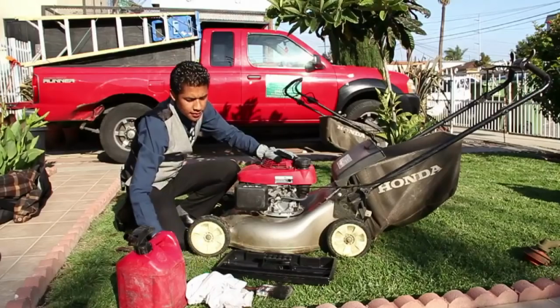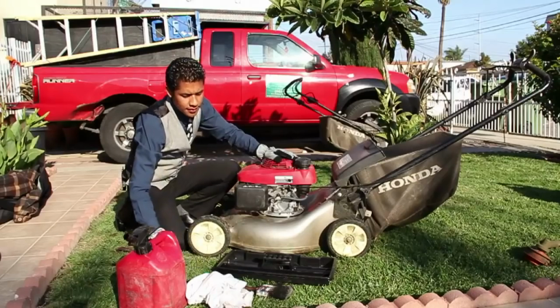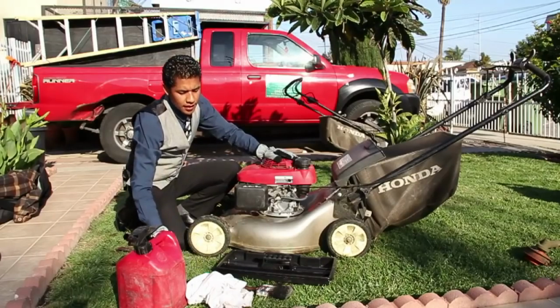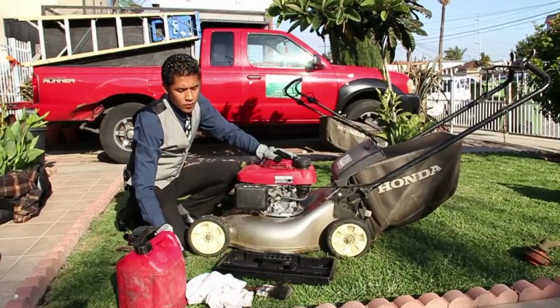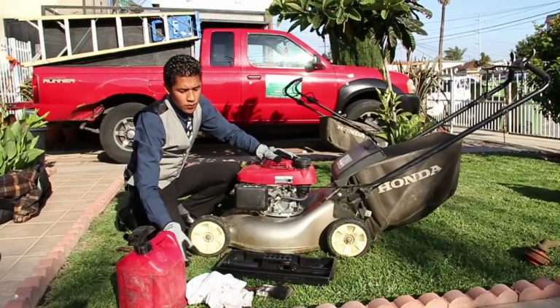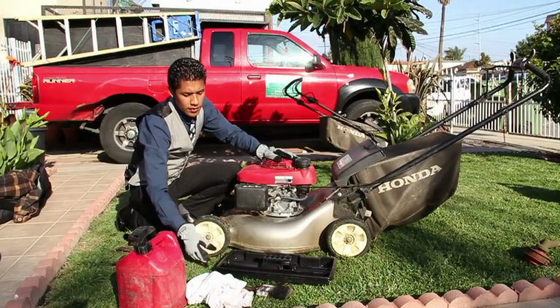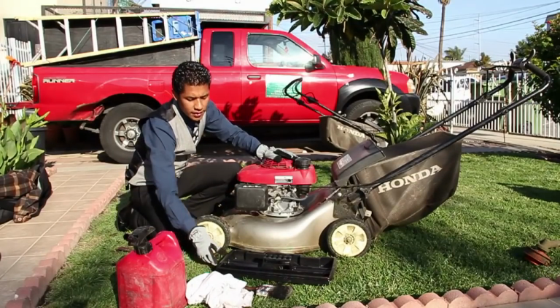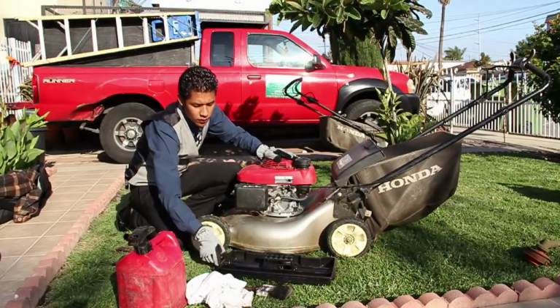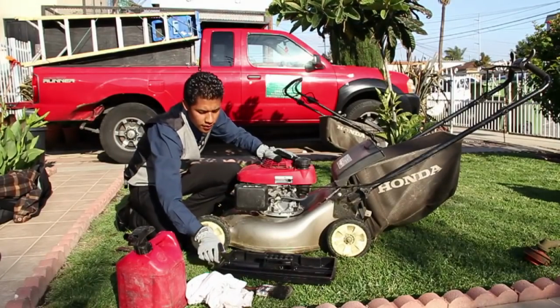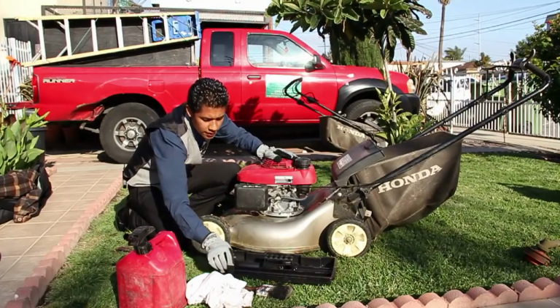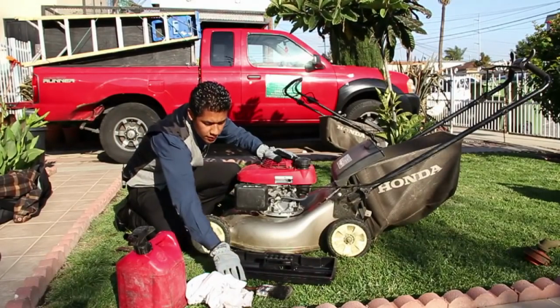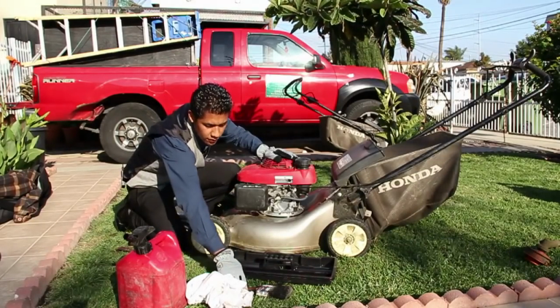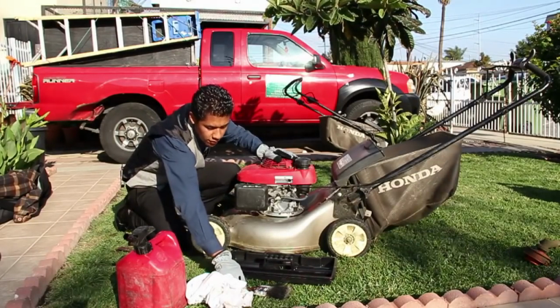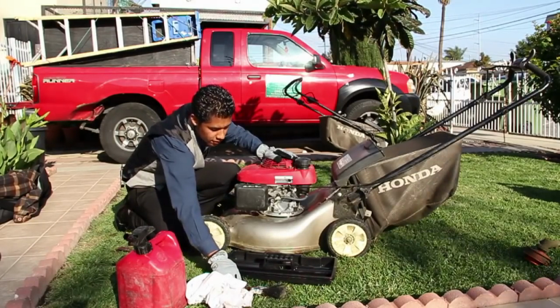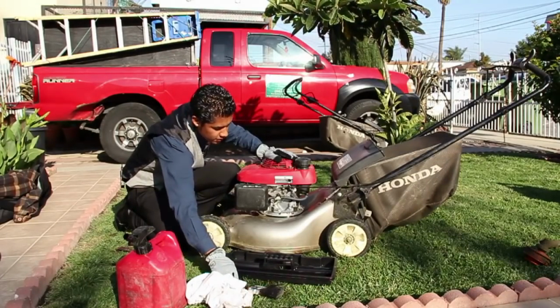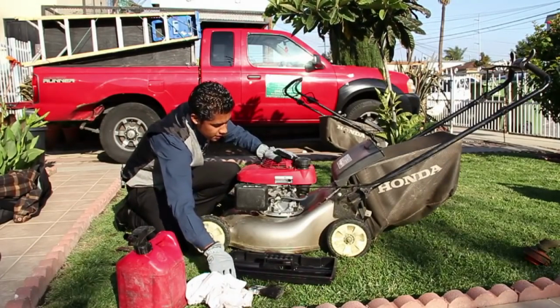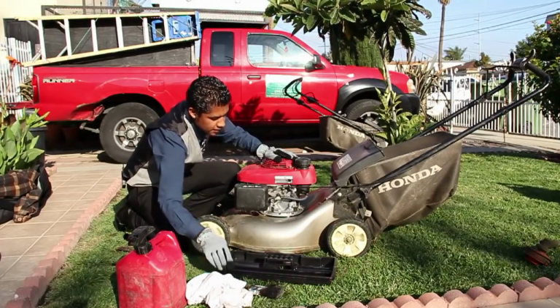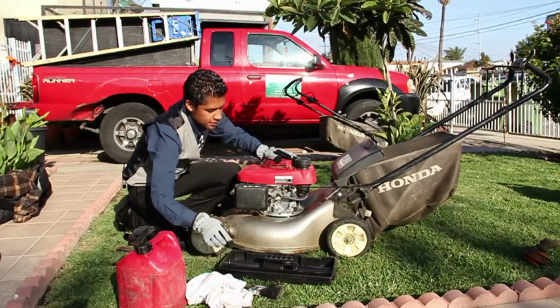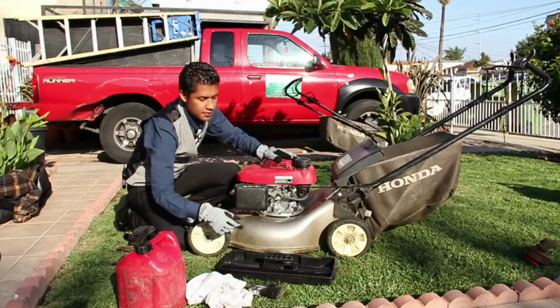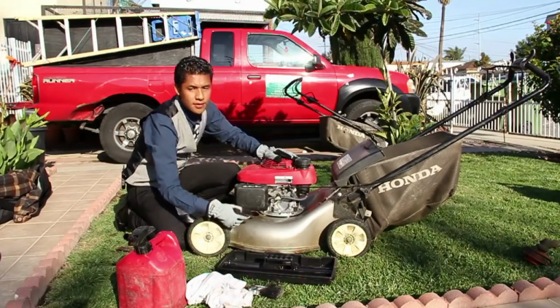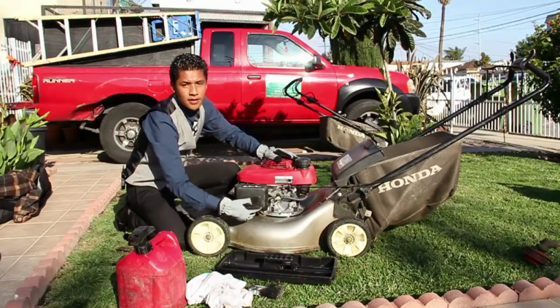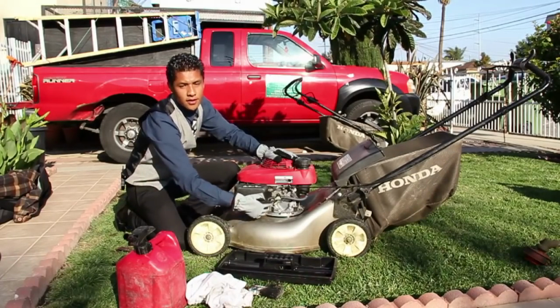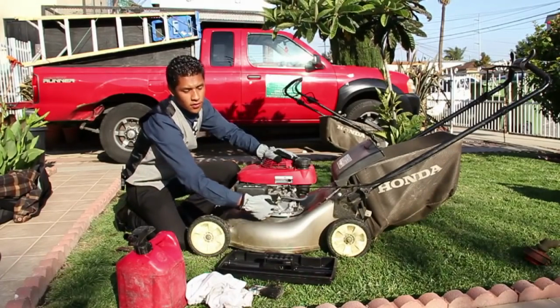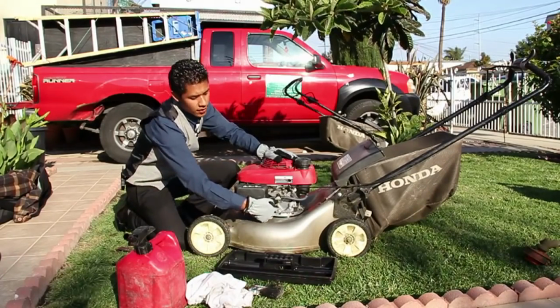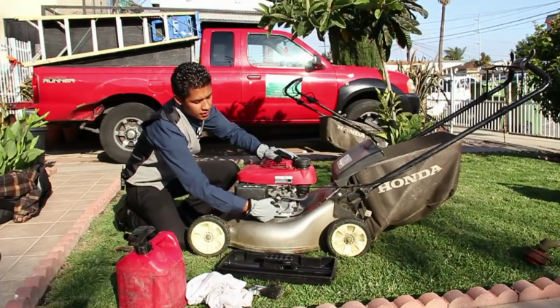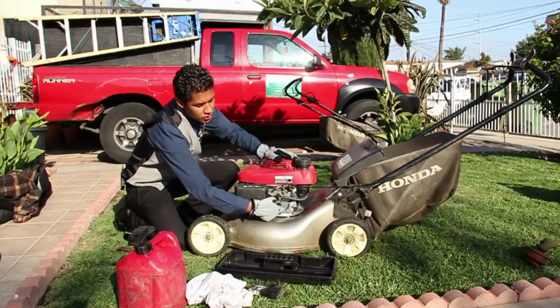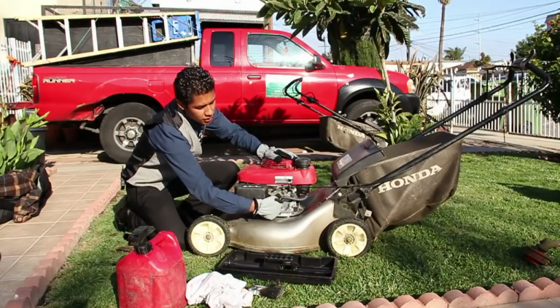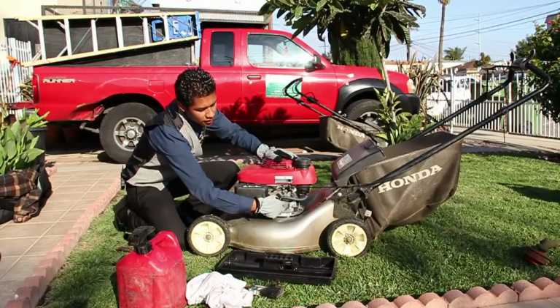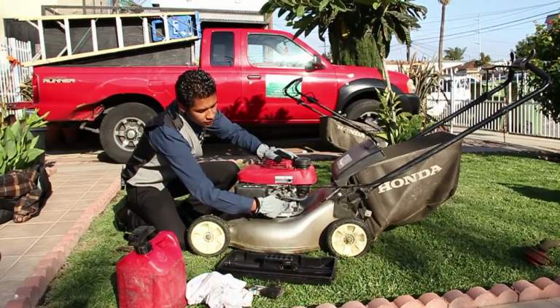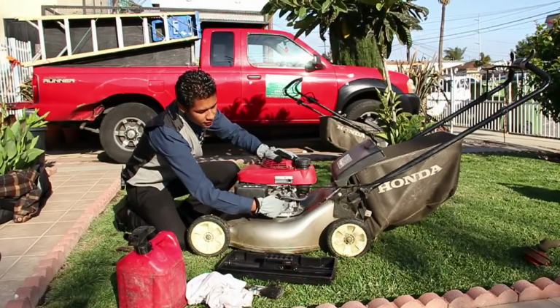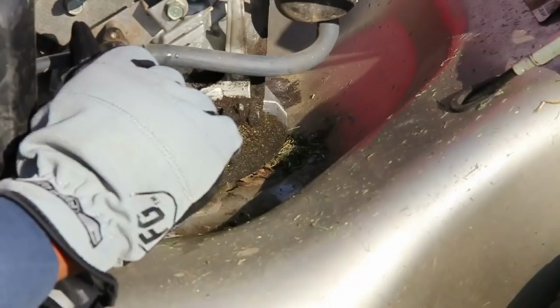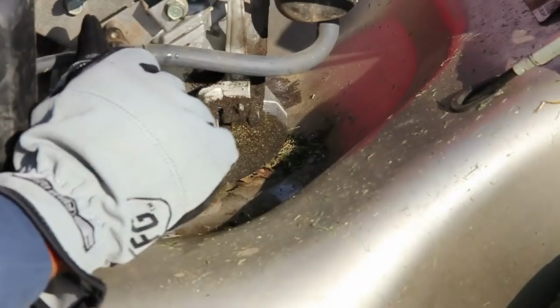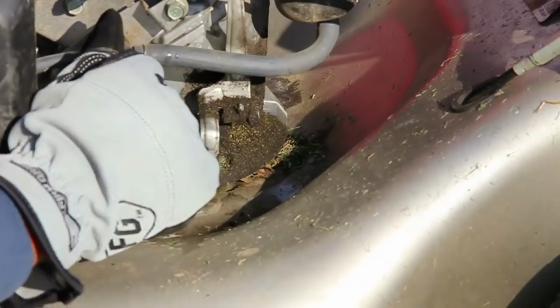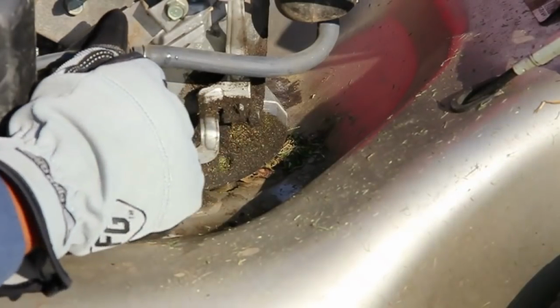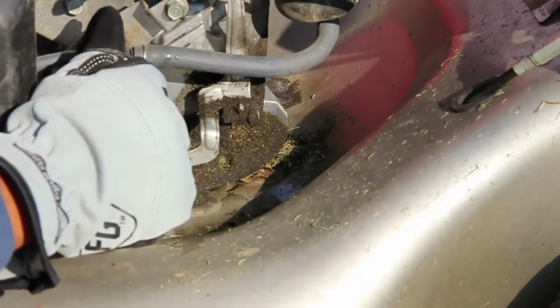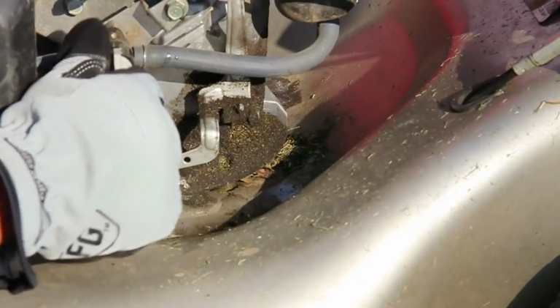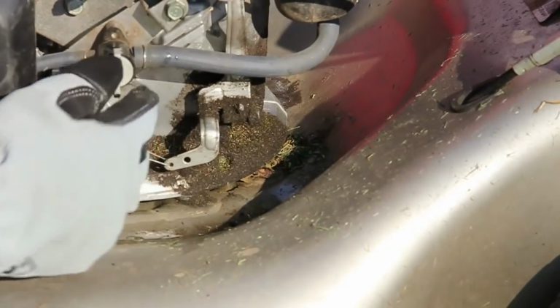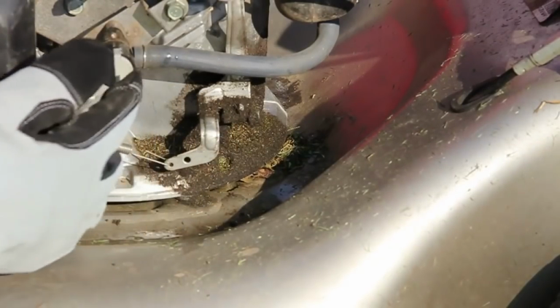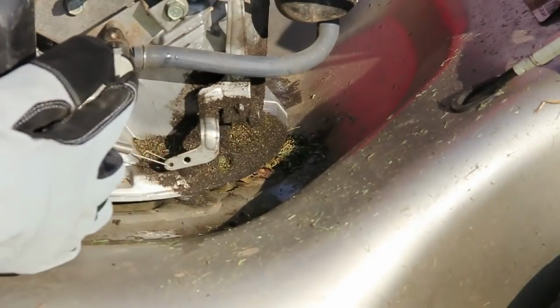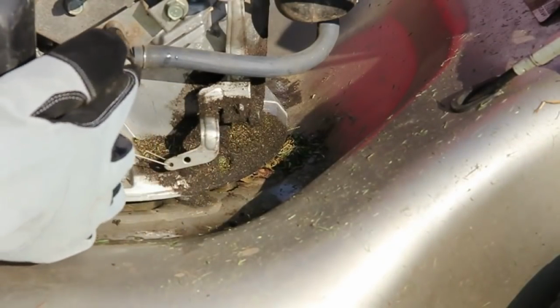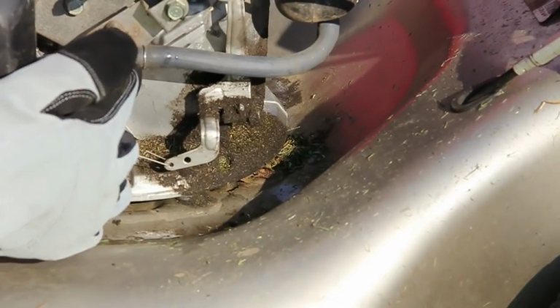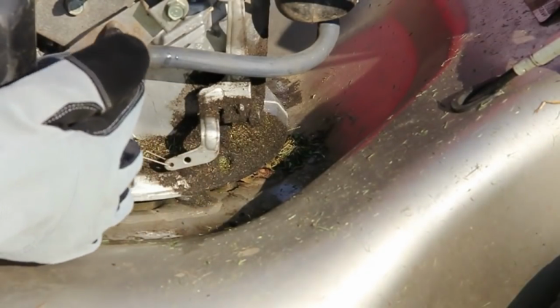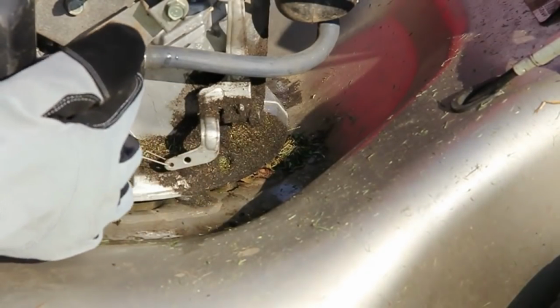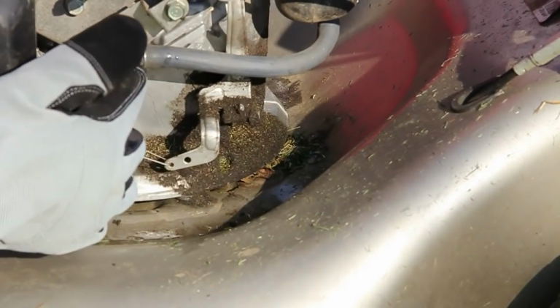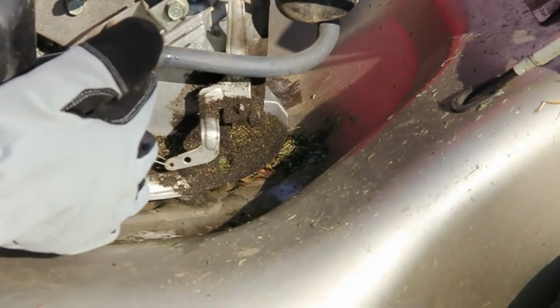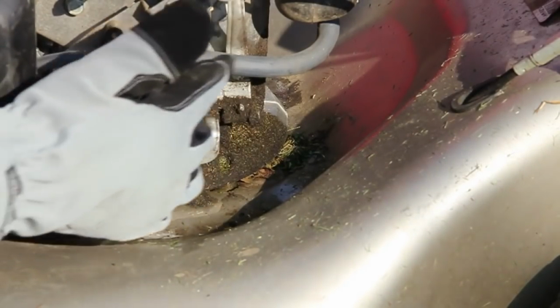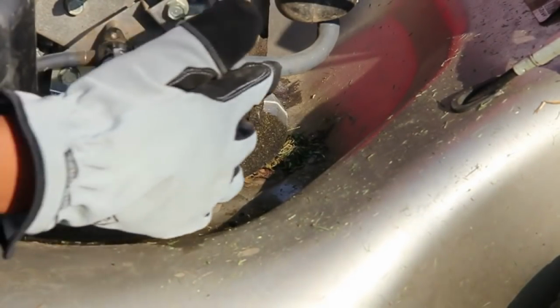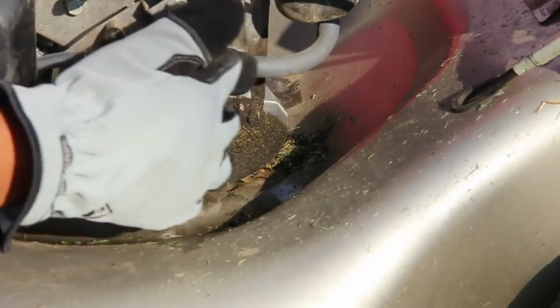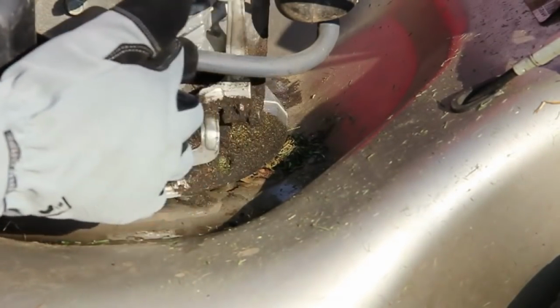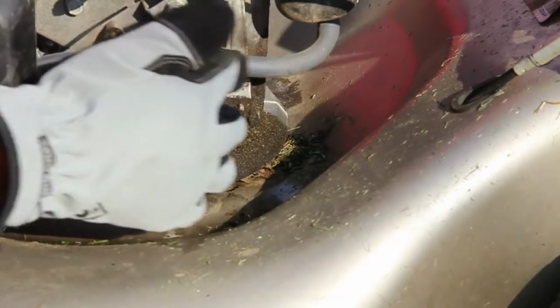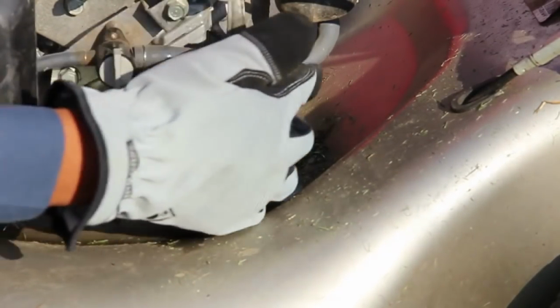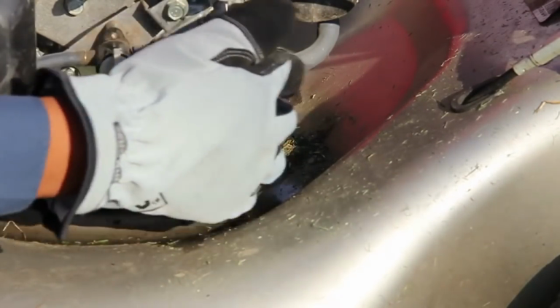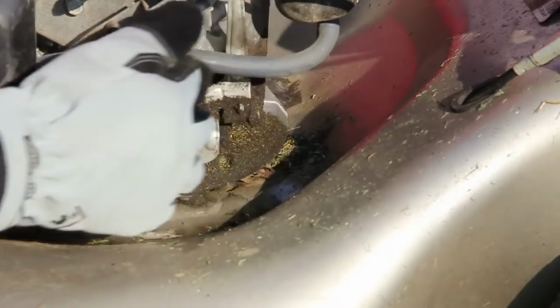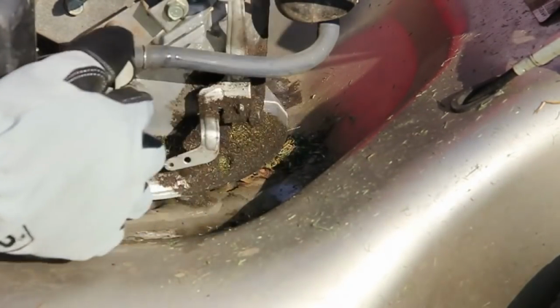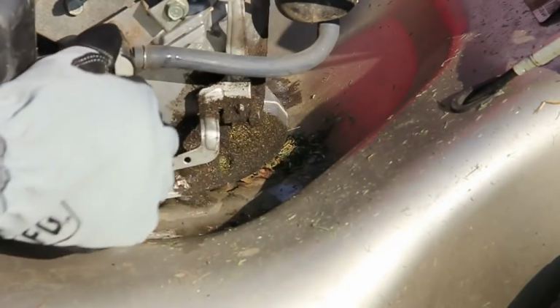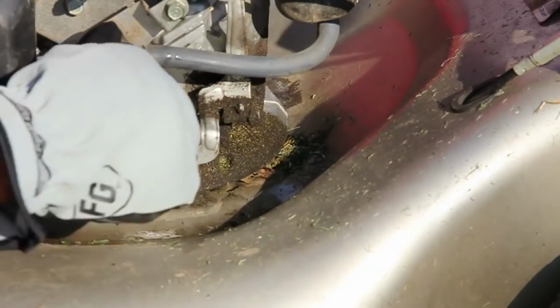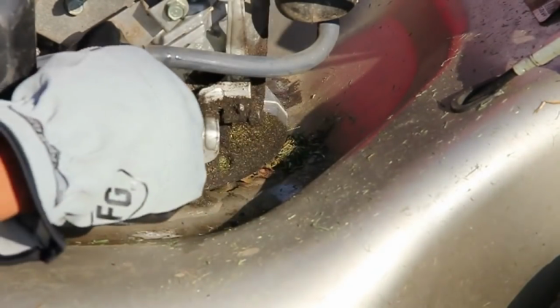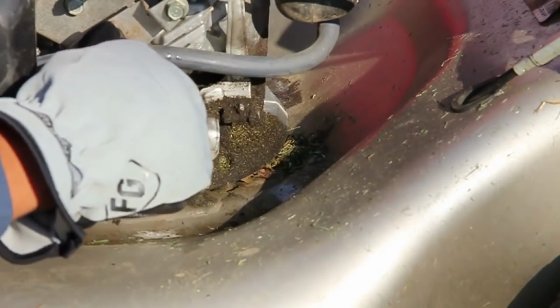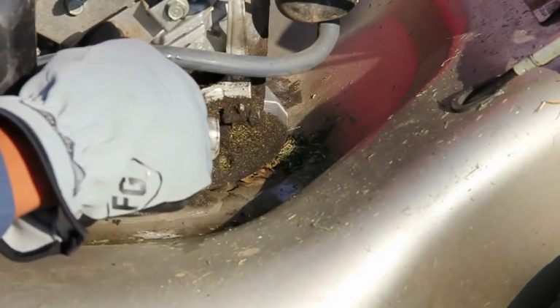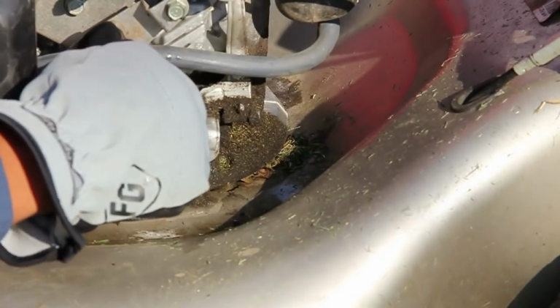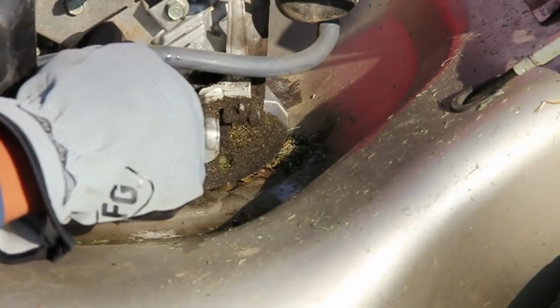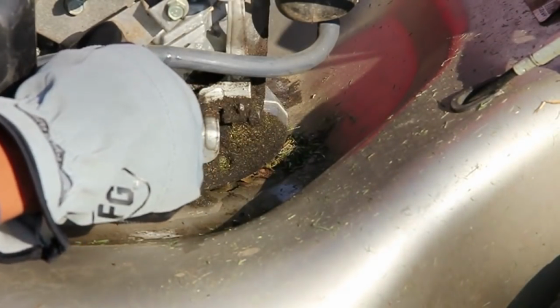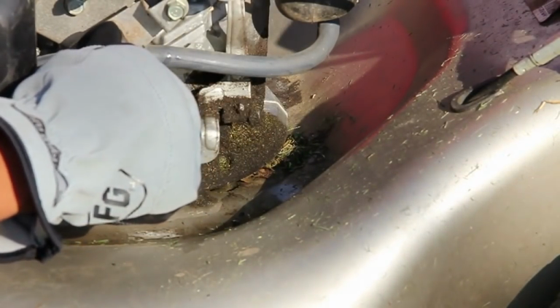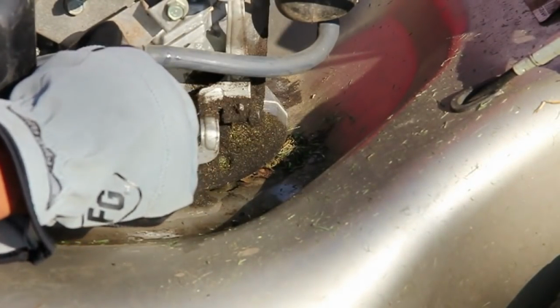Now what we're going to want to do first is go ahead and shut off the gas valve here for safety reasons. We don't want any of this leaking out.